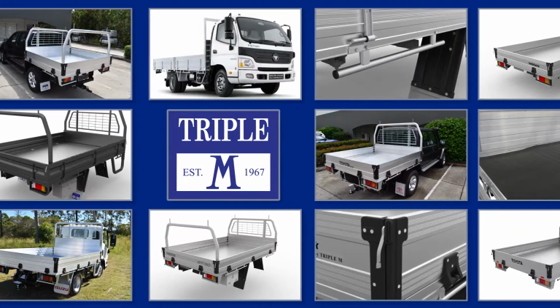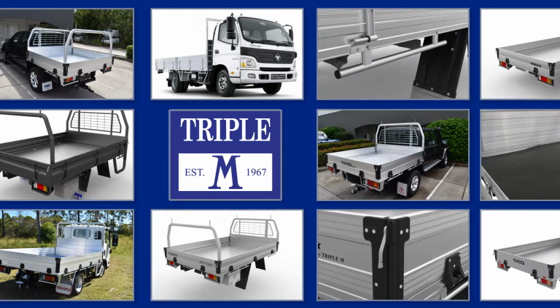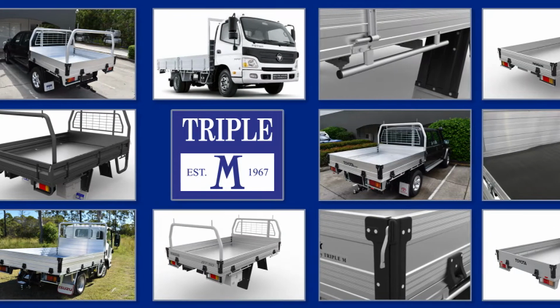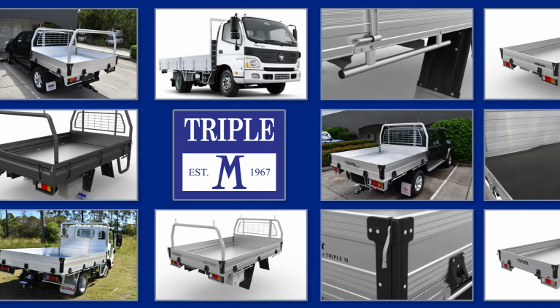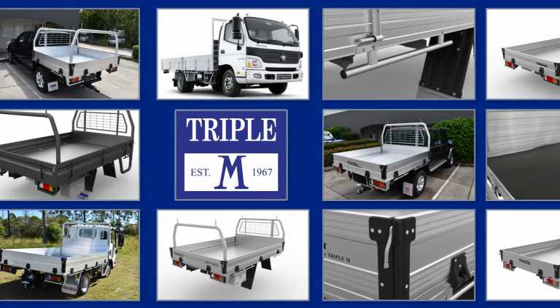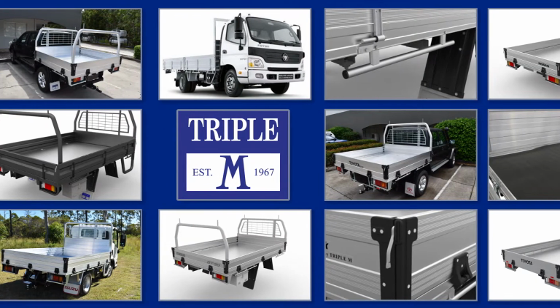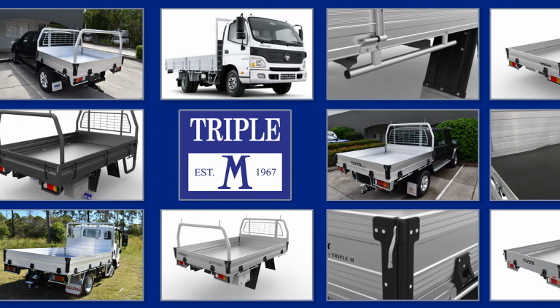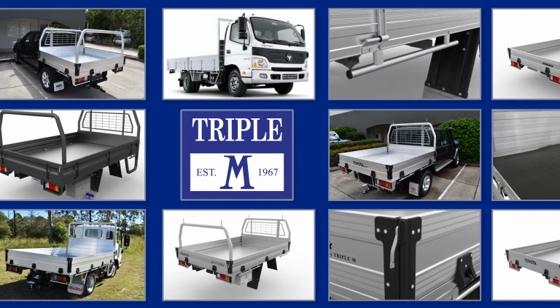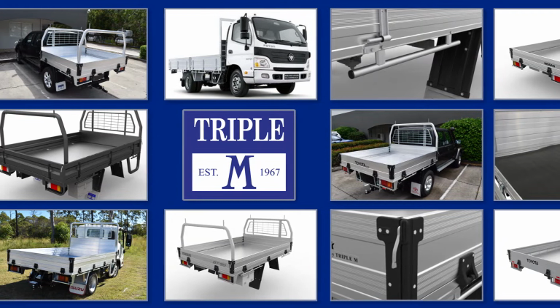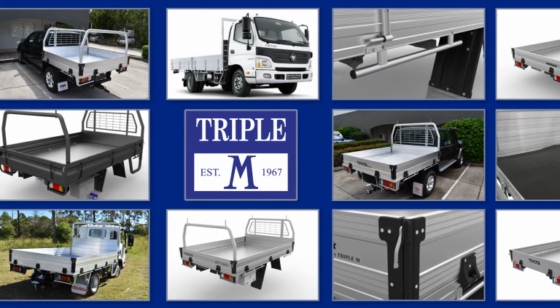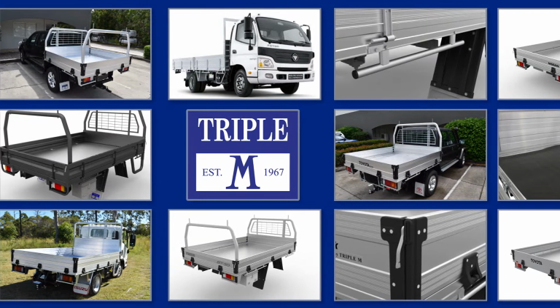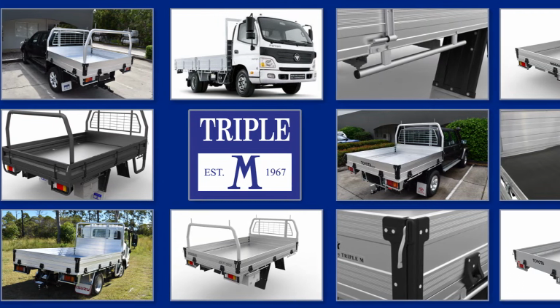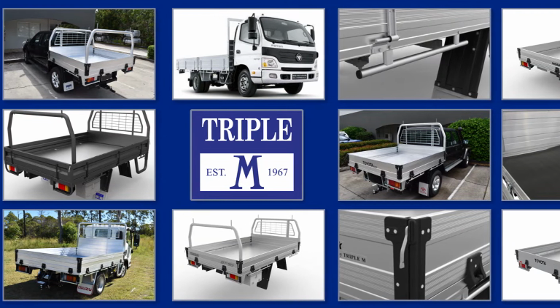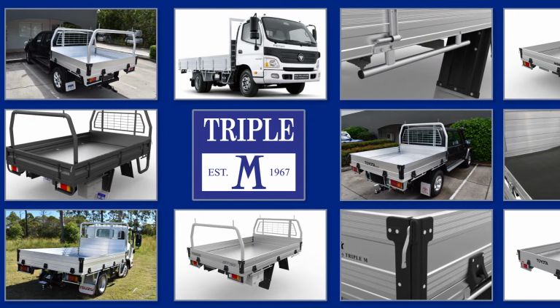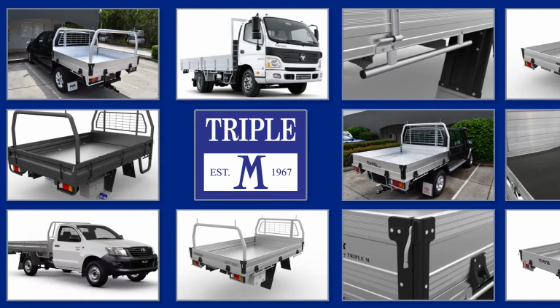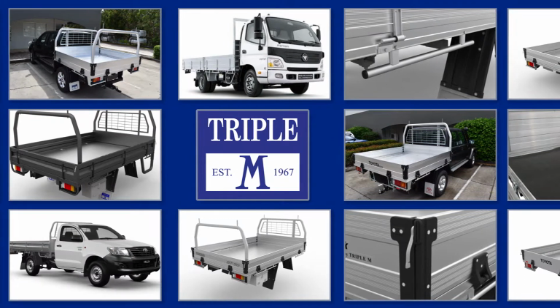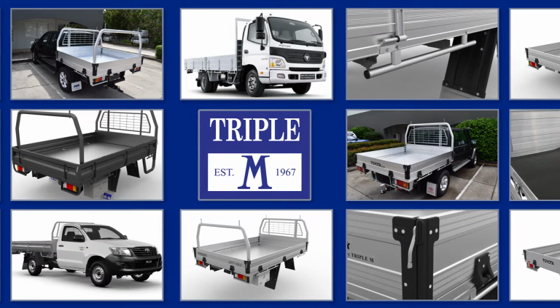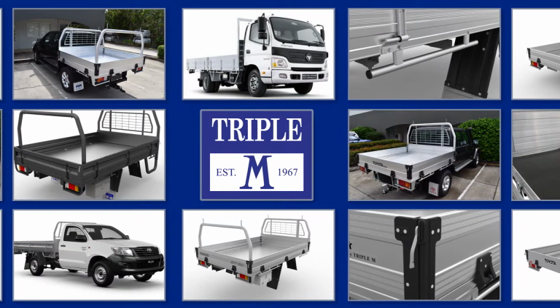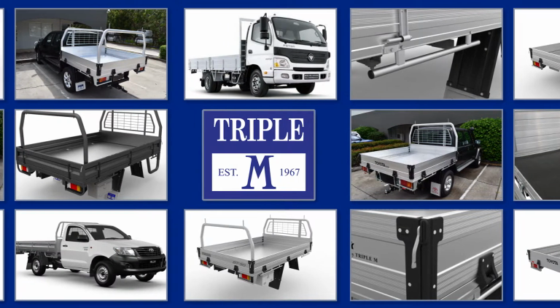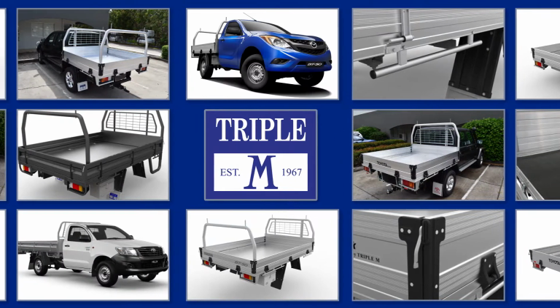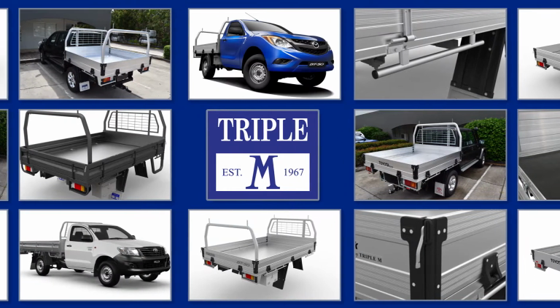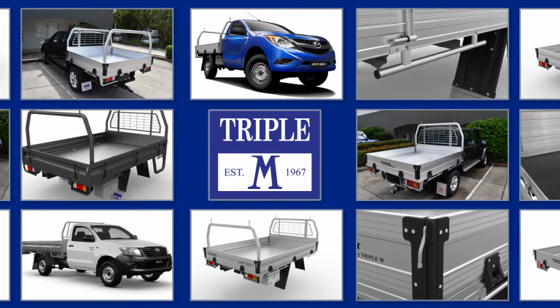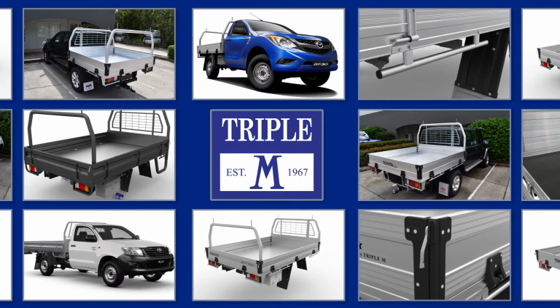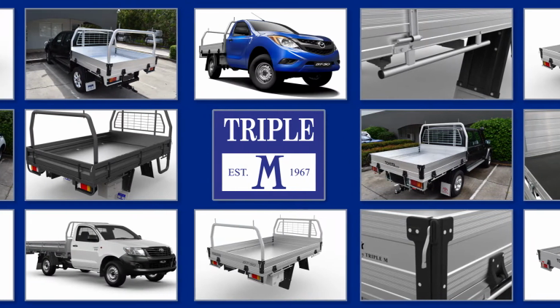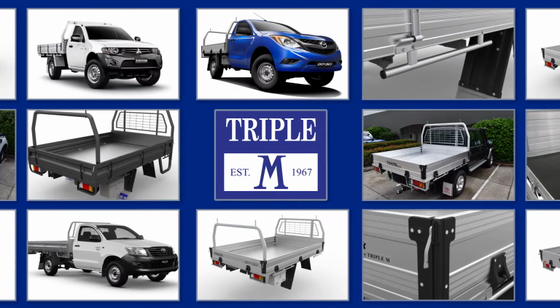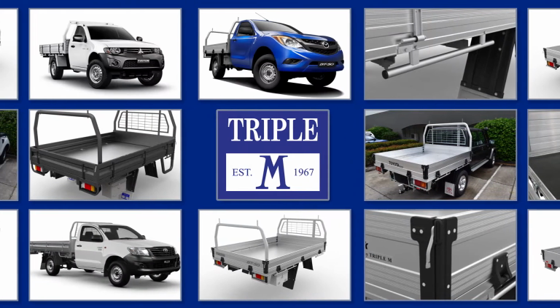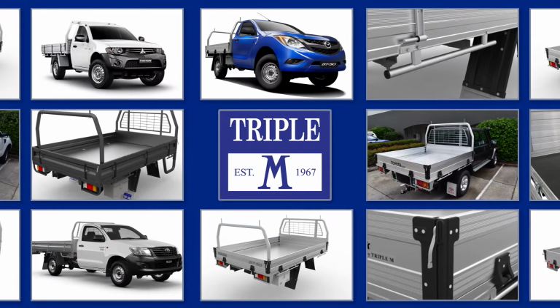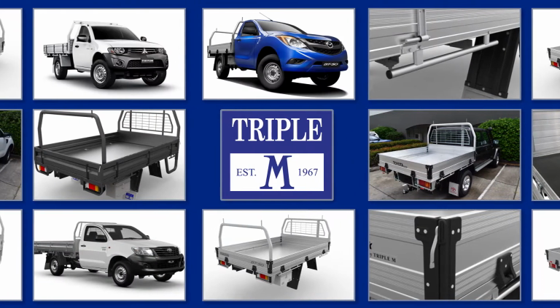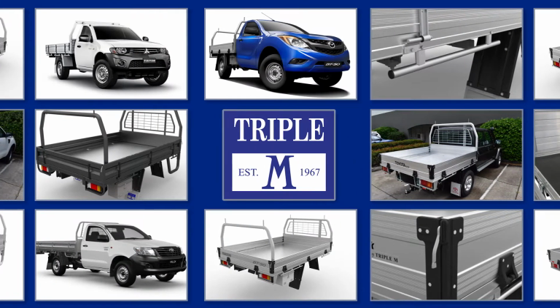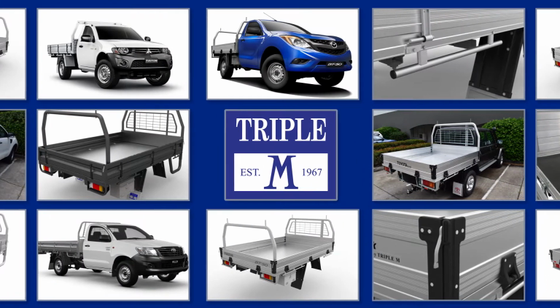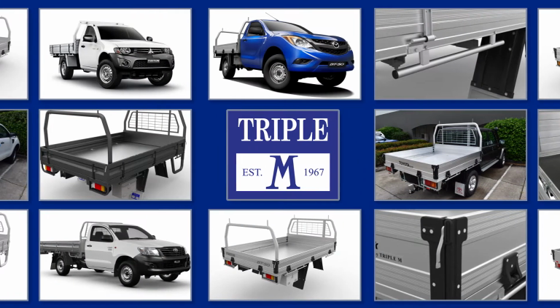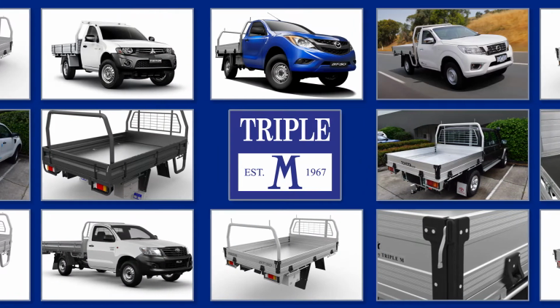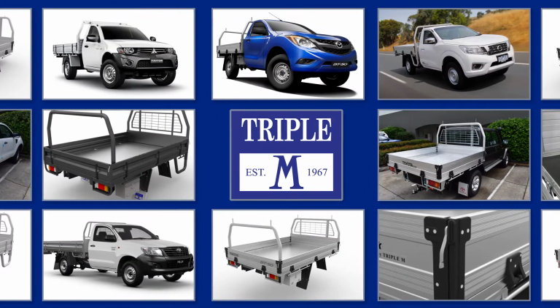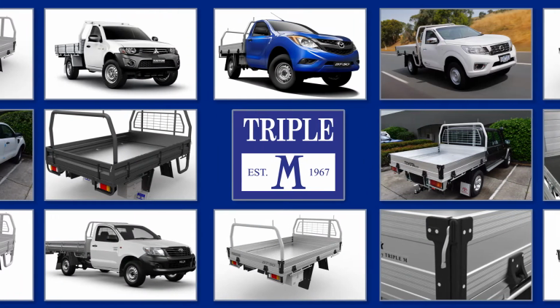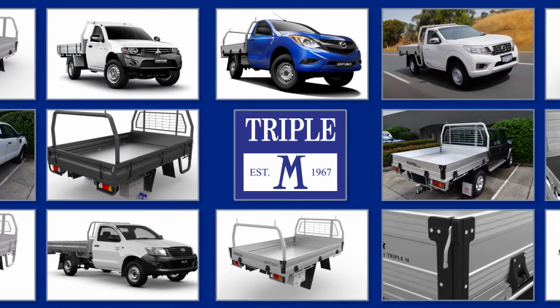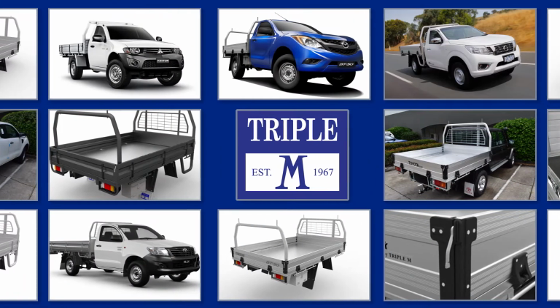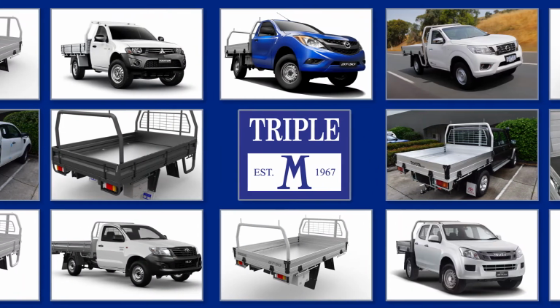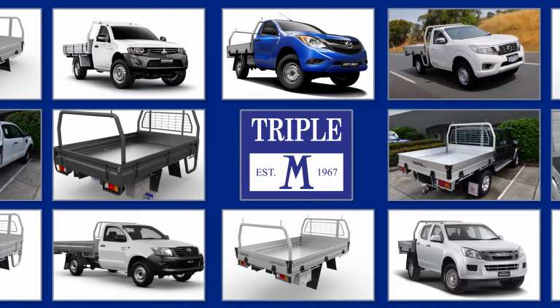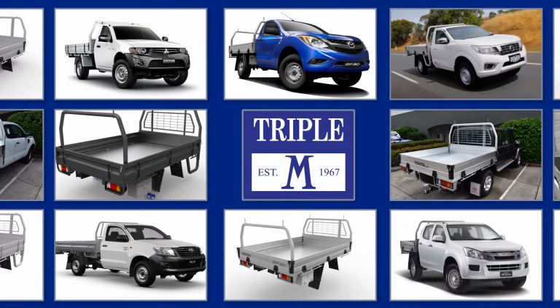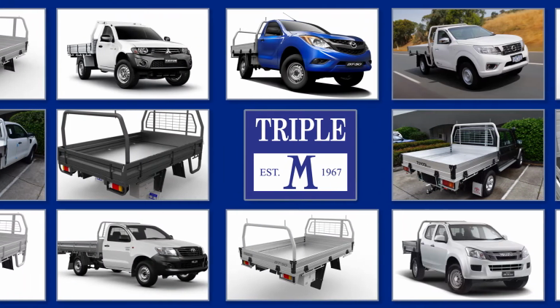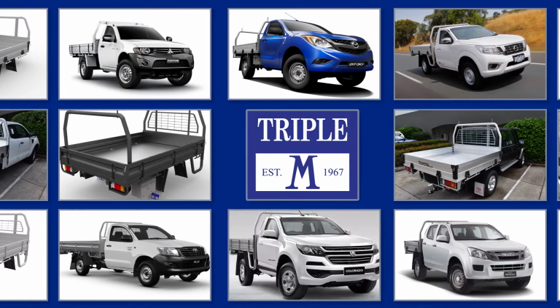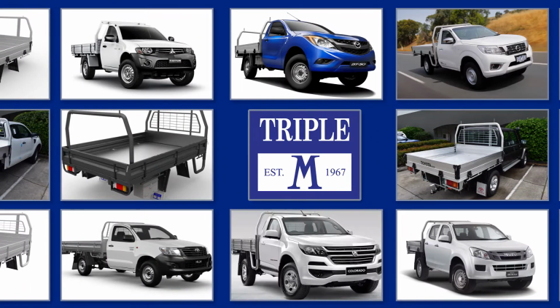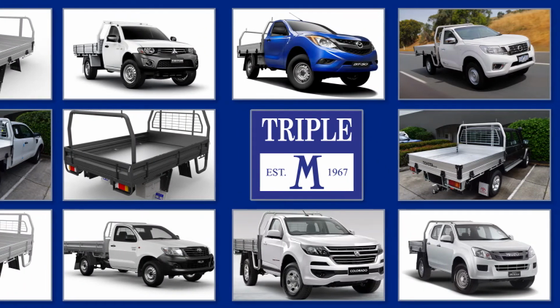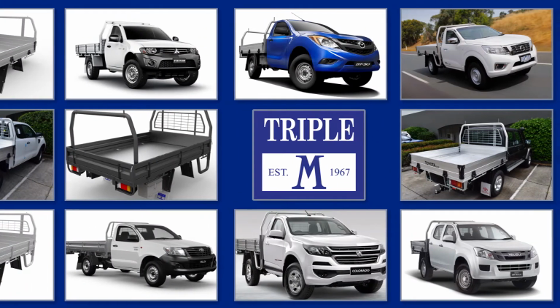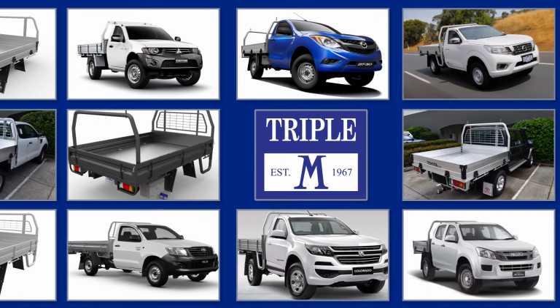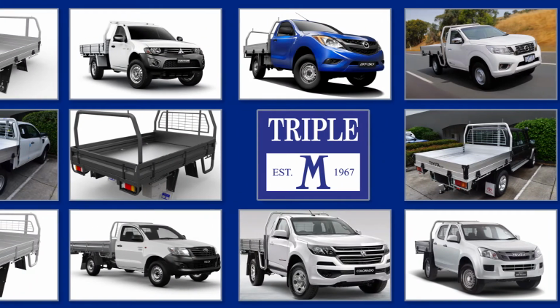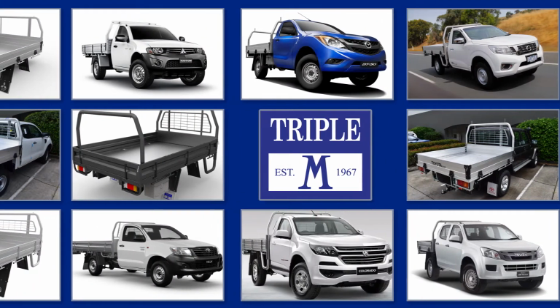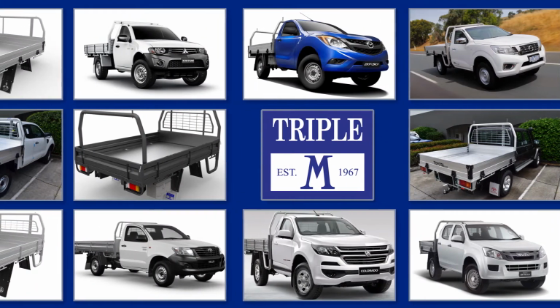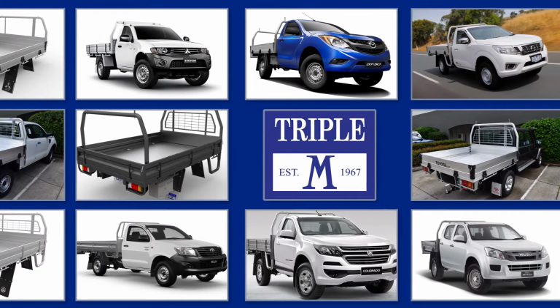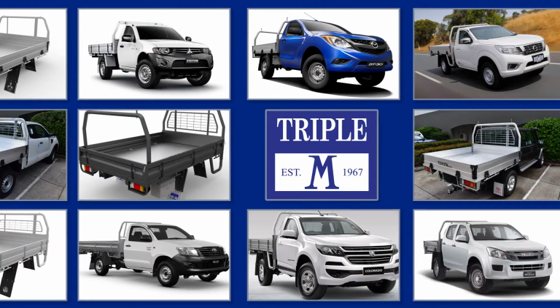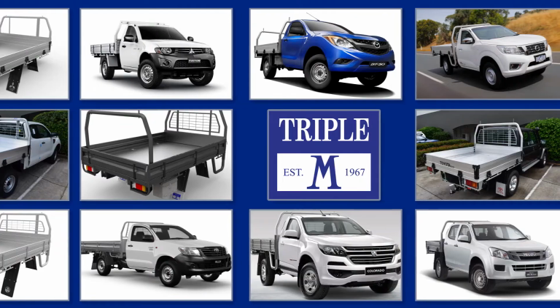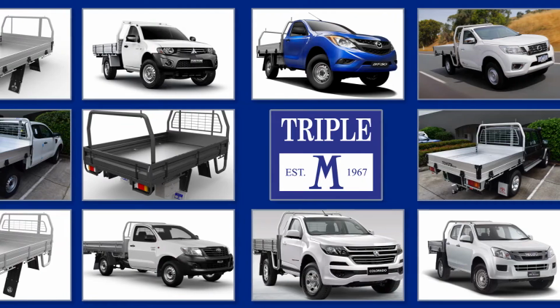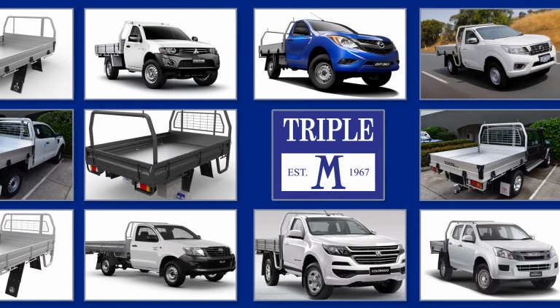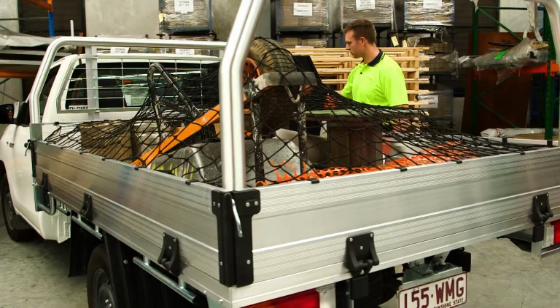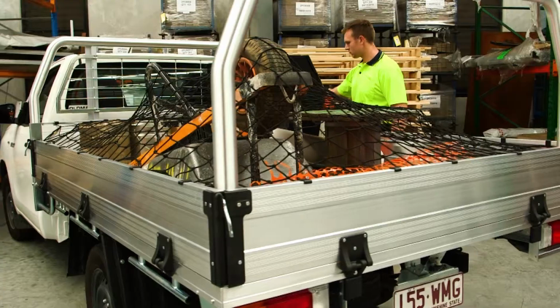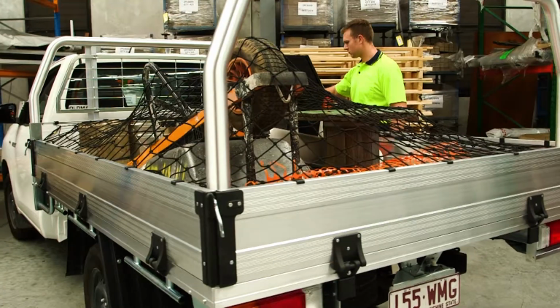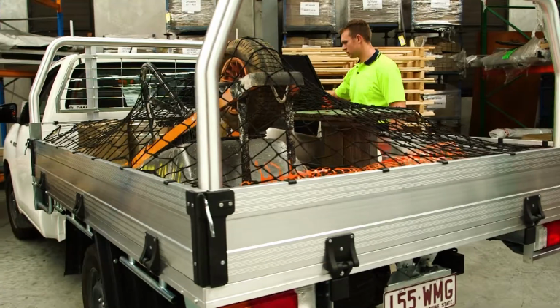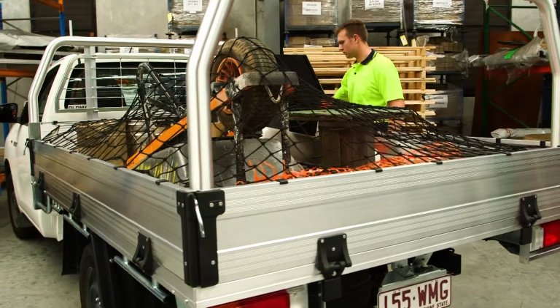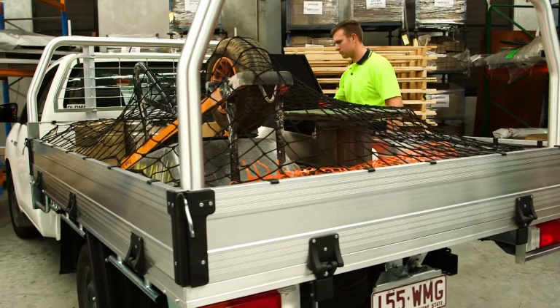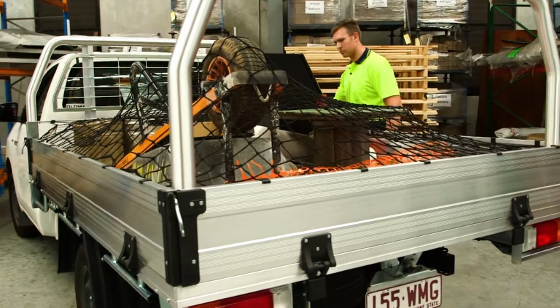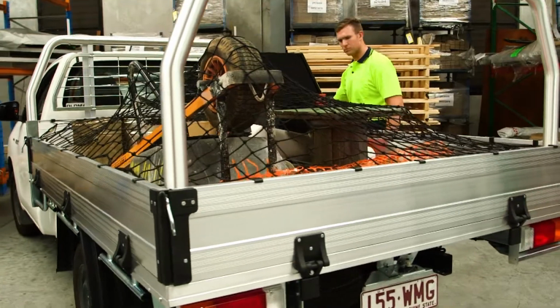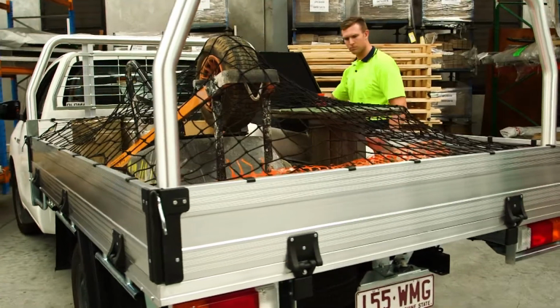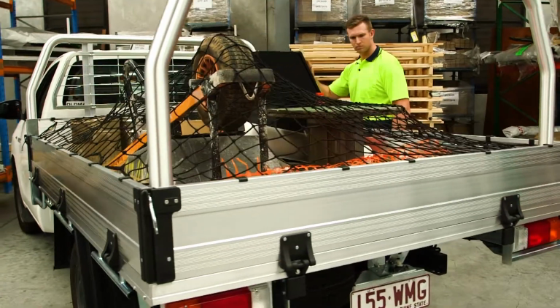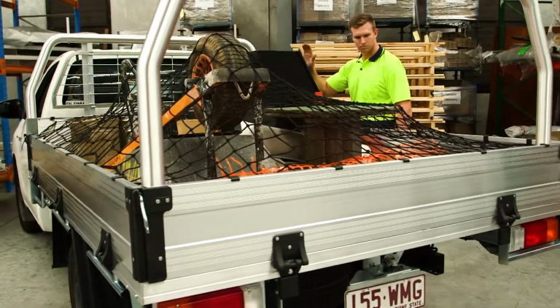The TrayNet fits all Triple M aluminium tray bodies, including those of all the major ute manufacturers such as Toyota, Mazda, Mitsubishi, Nissan, Isuzu, Holden and more.